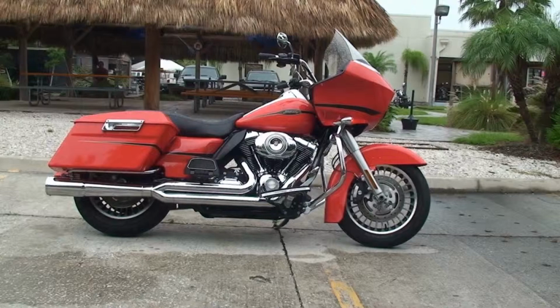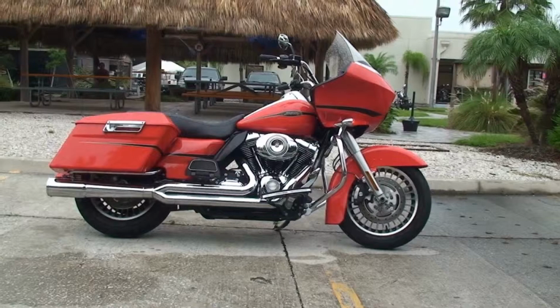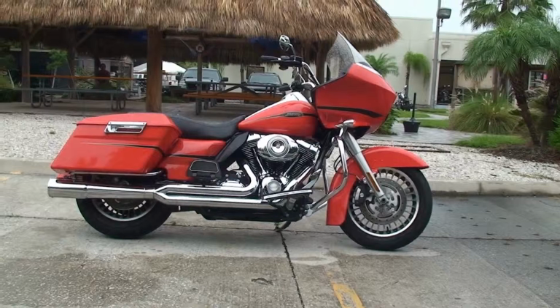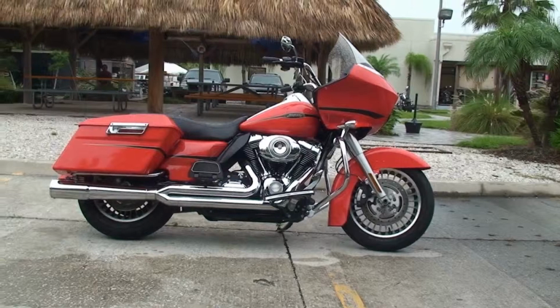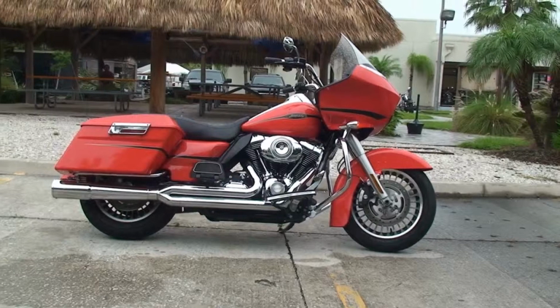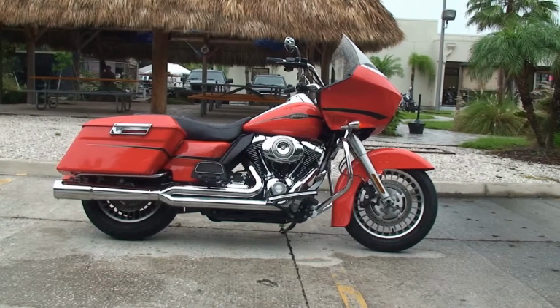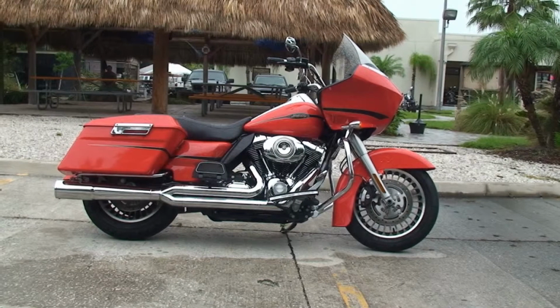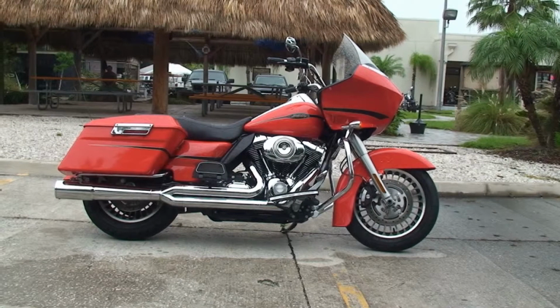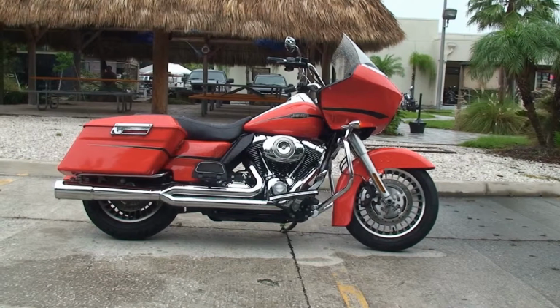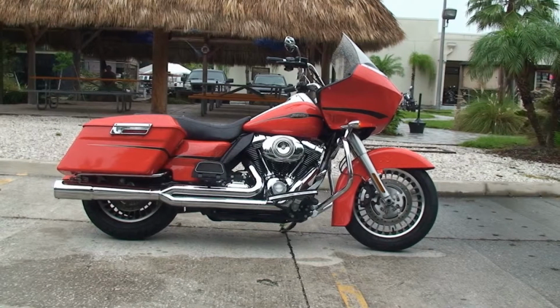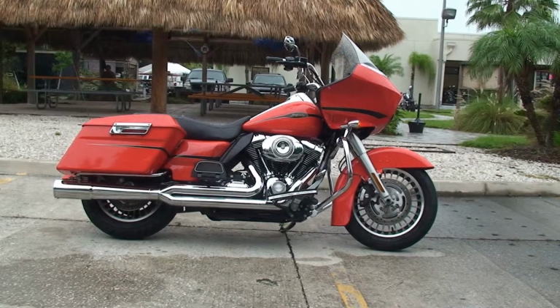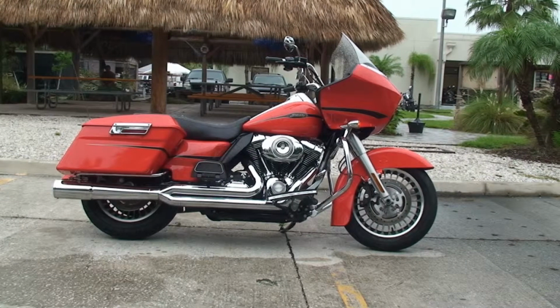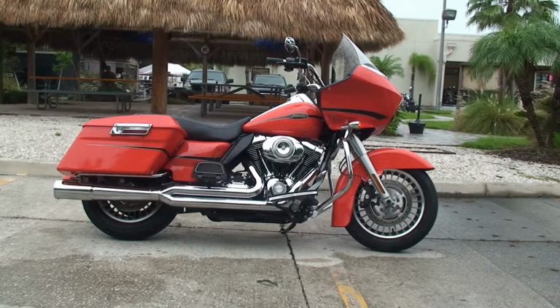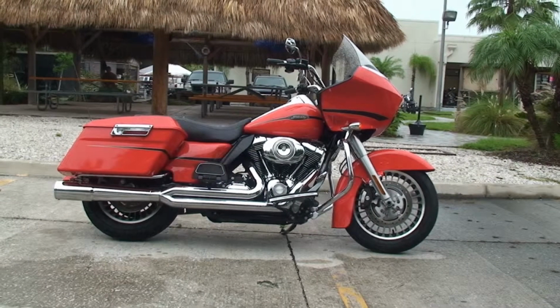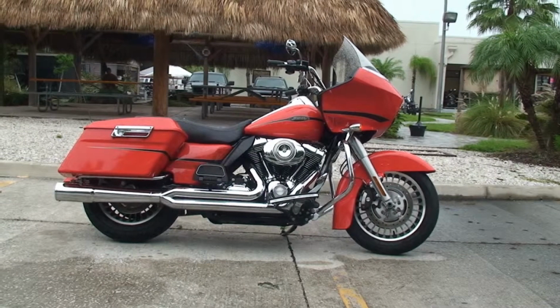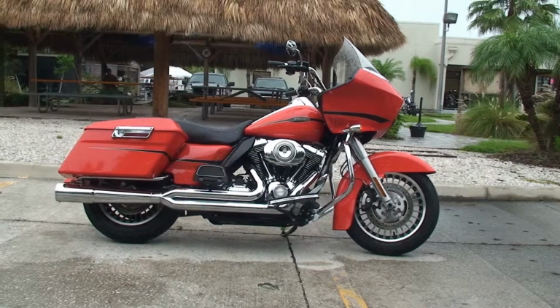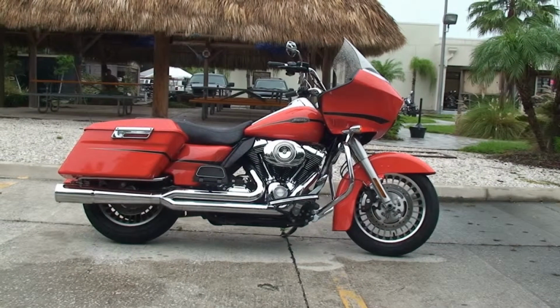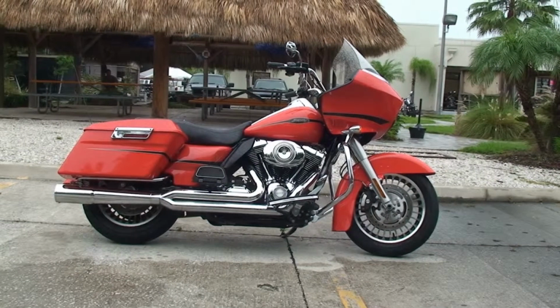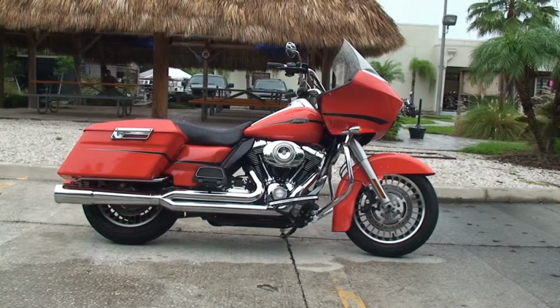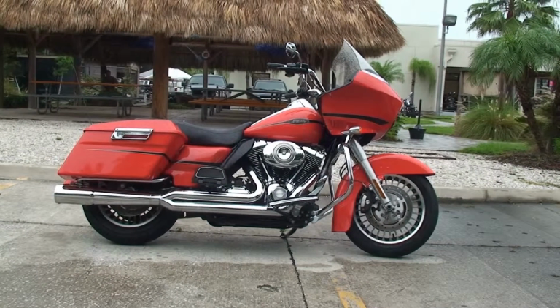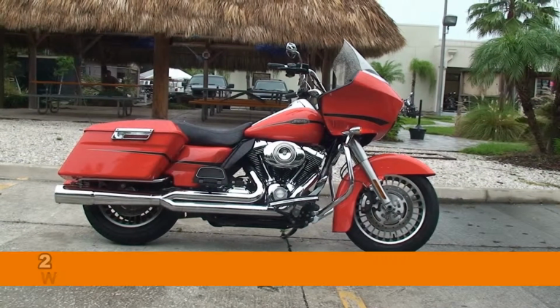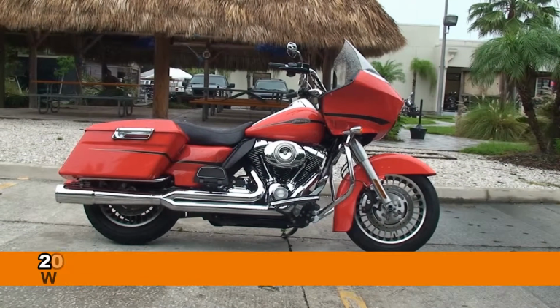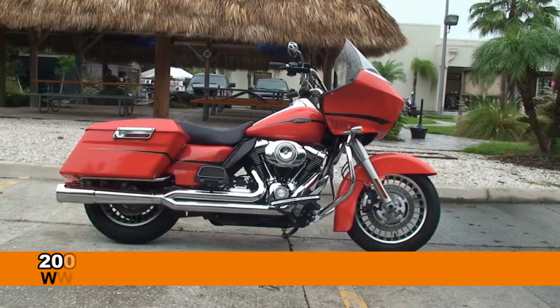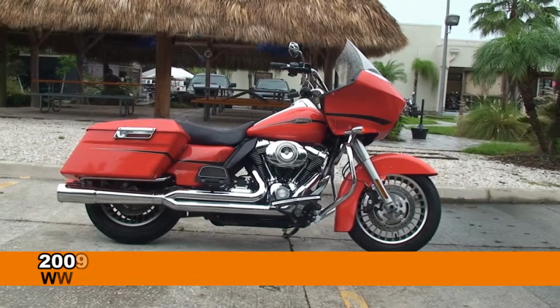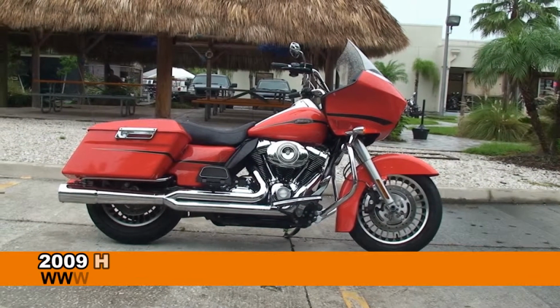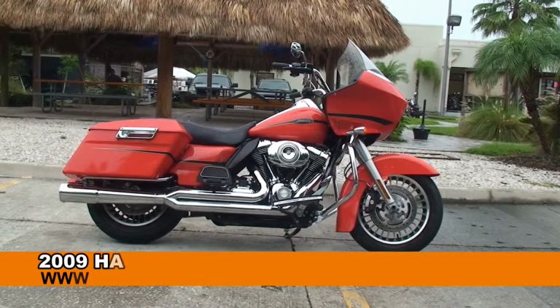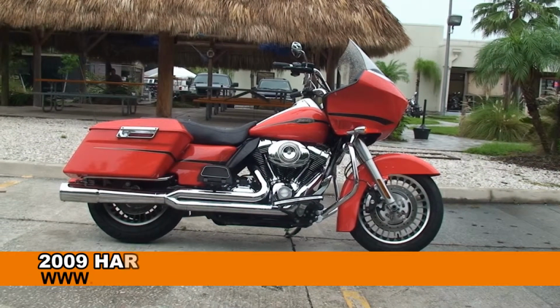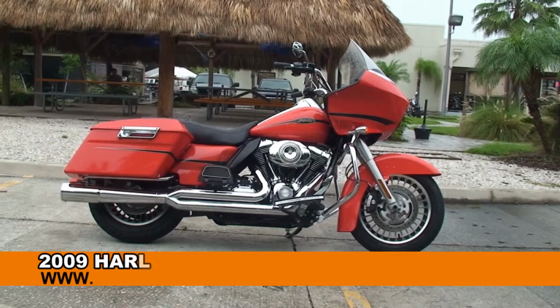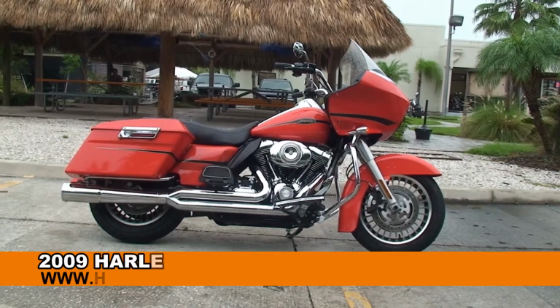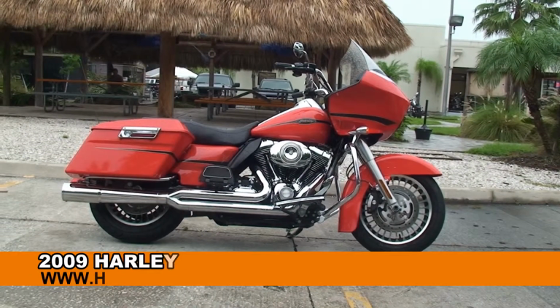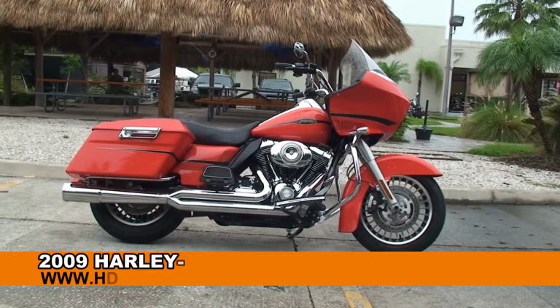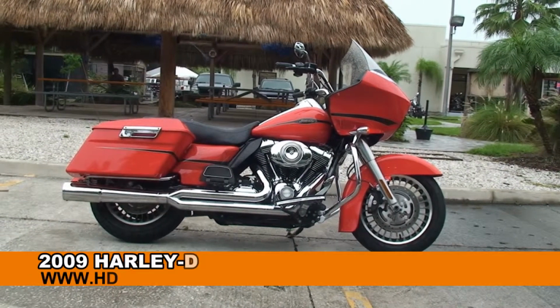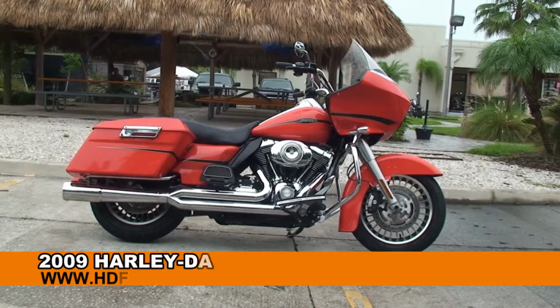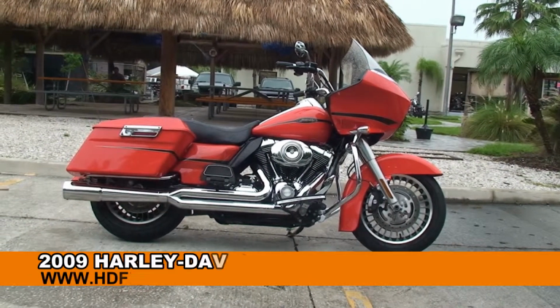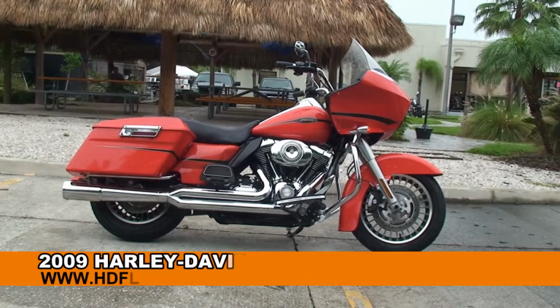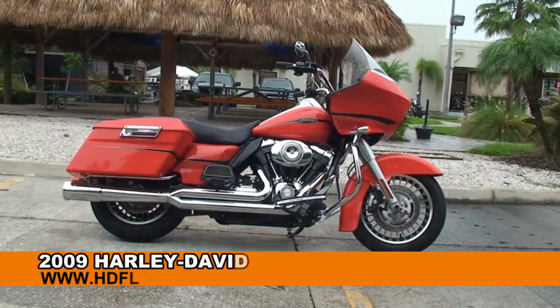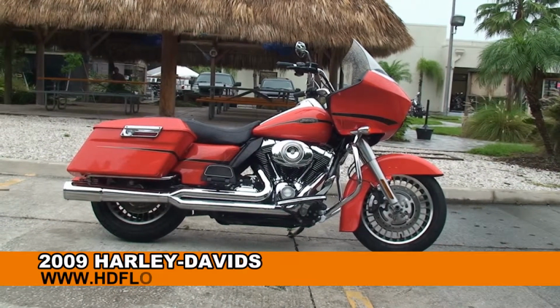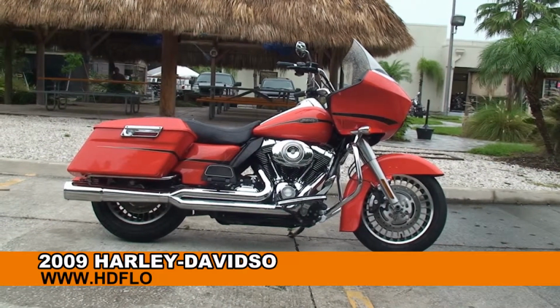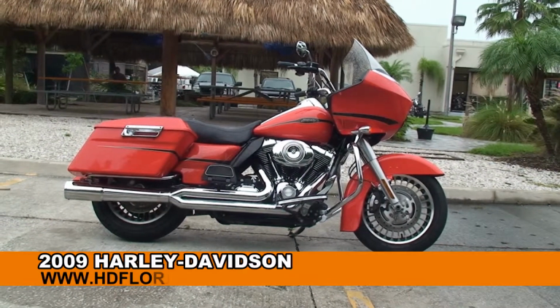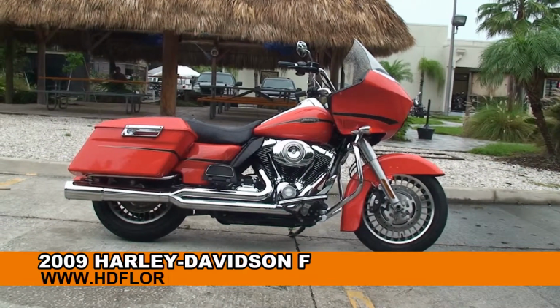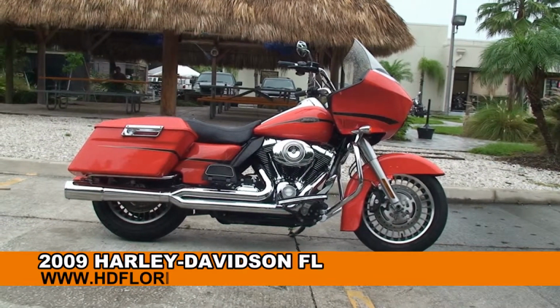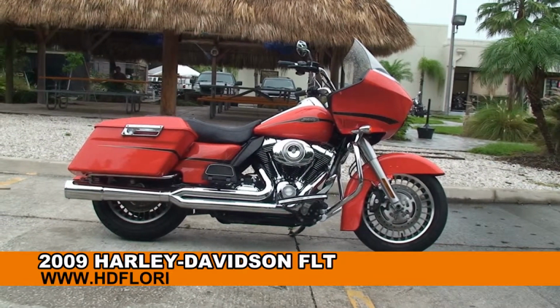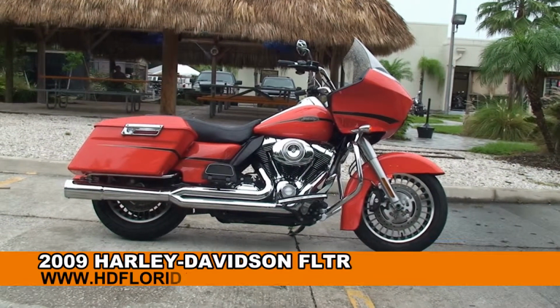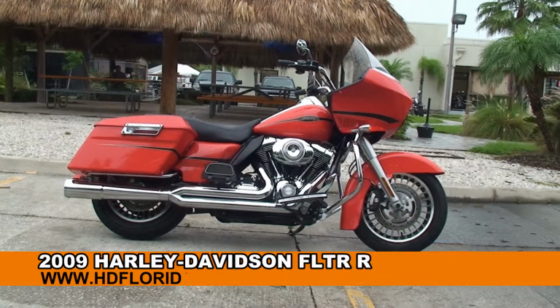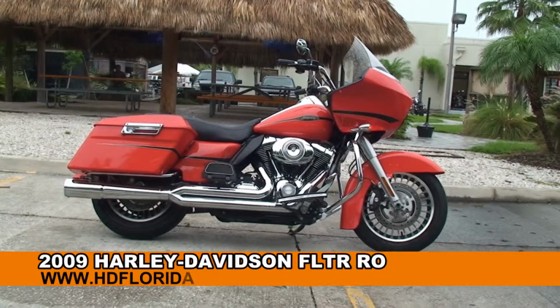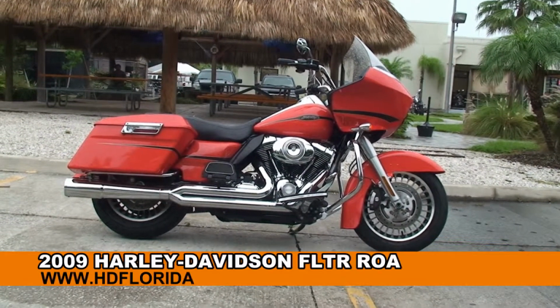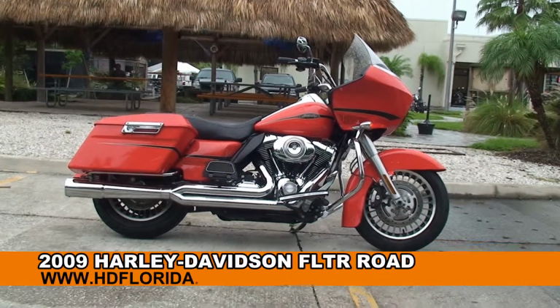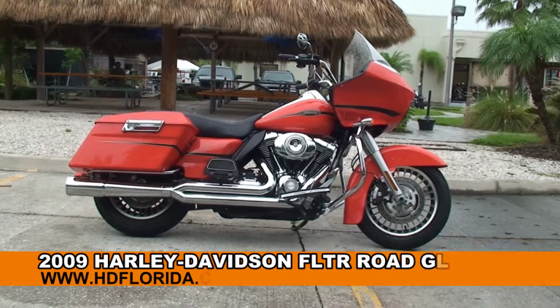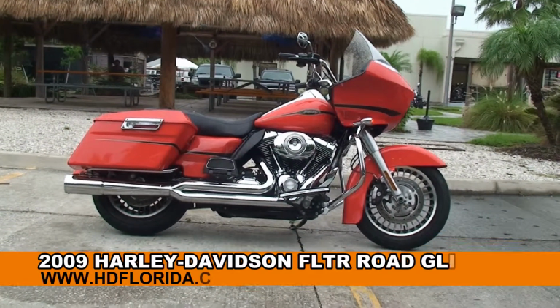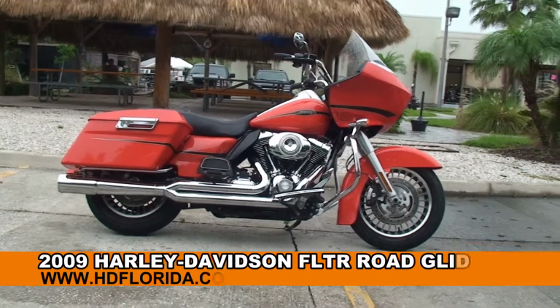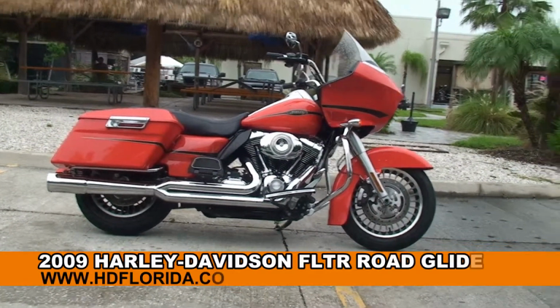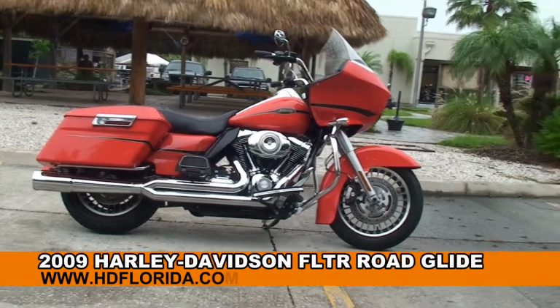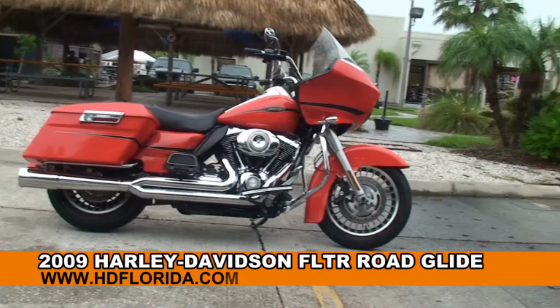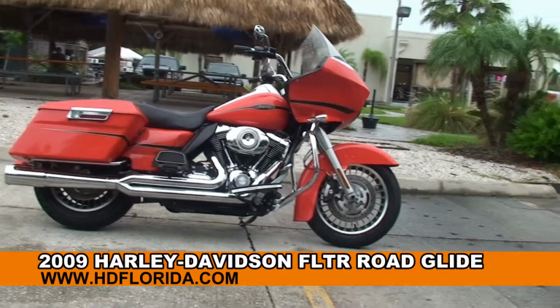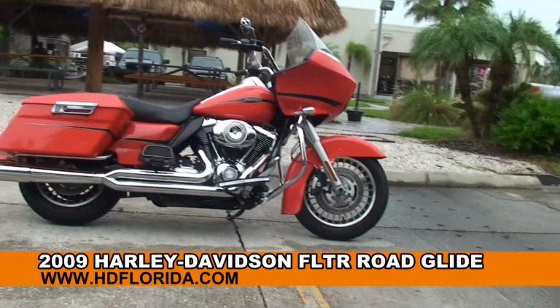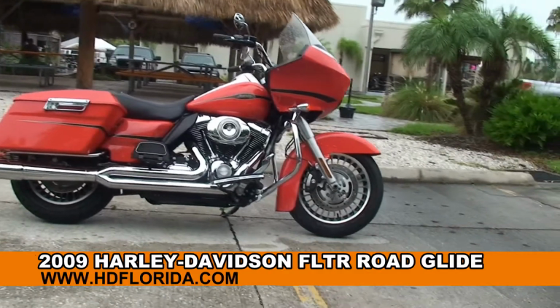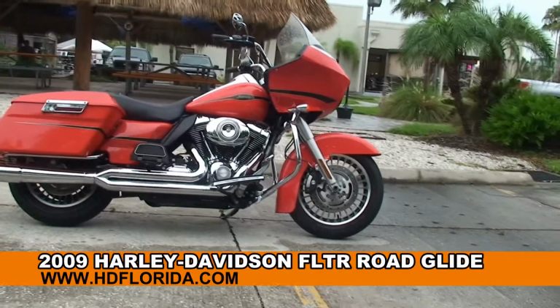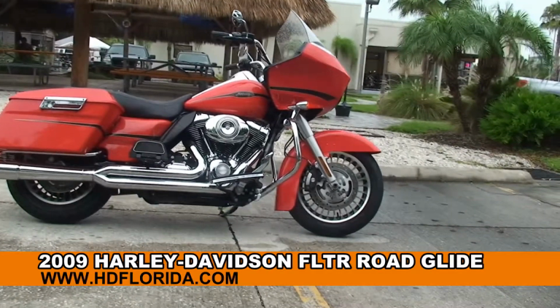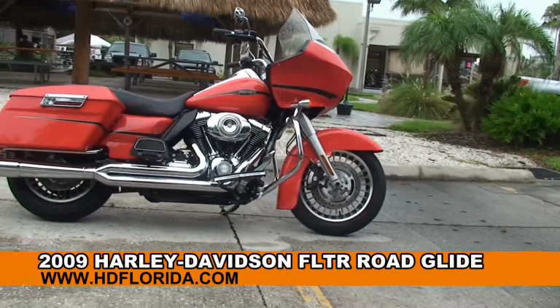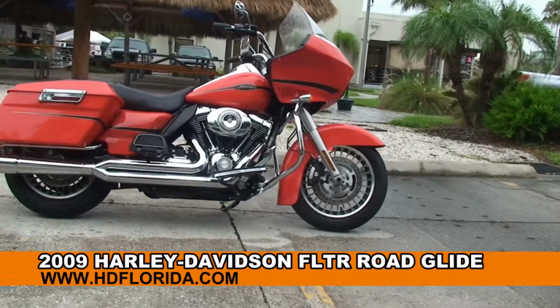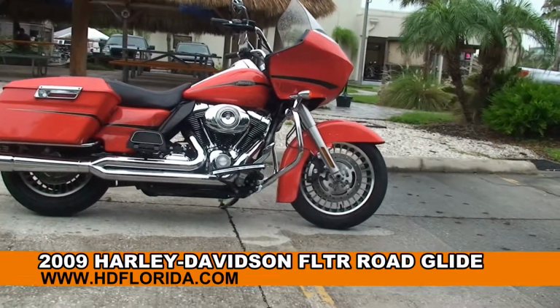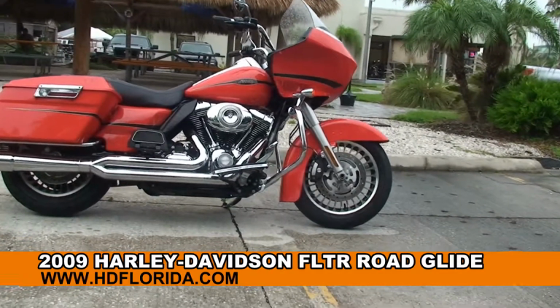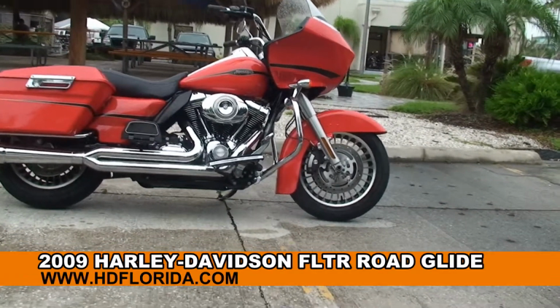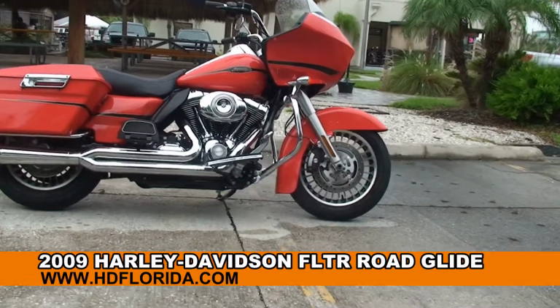Welcome everyone to the world-famous Harley-Davidson of Tampa. Today I've got for you this top flight used 2009 Road Glide.